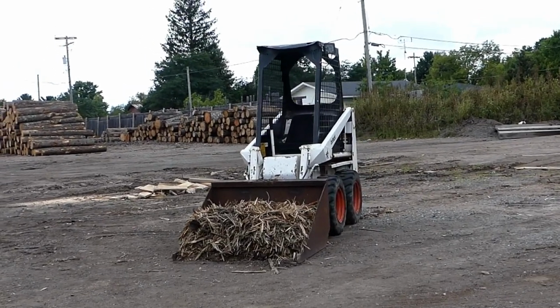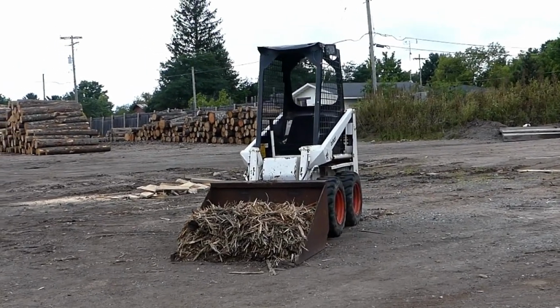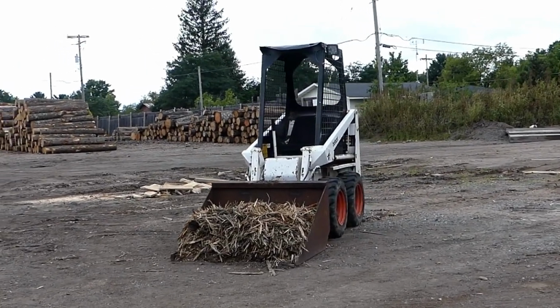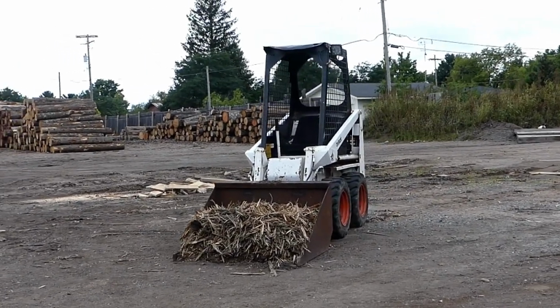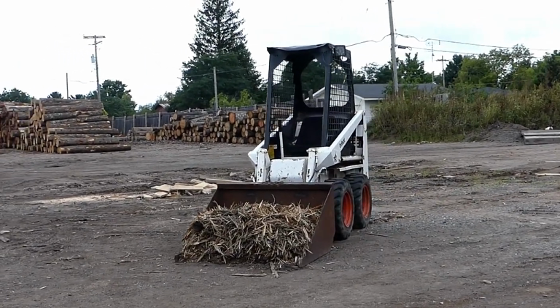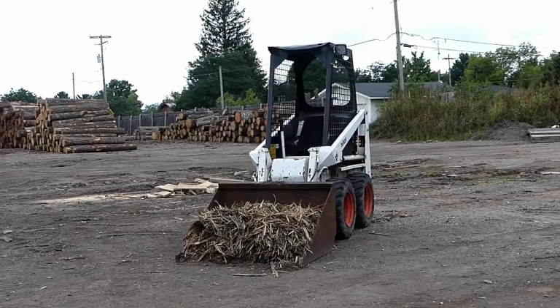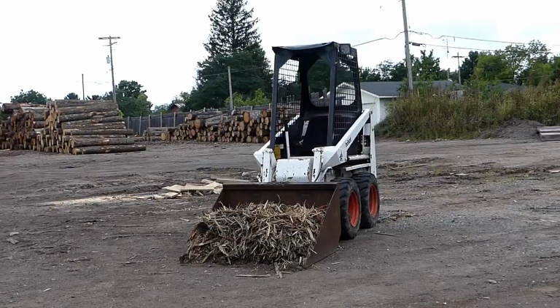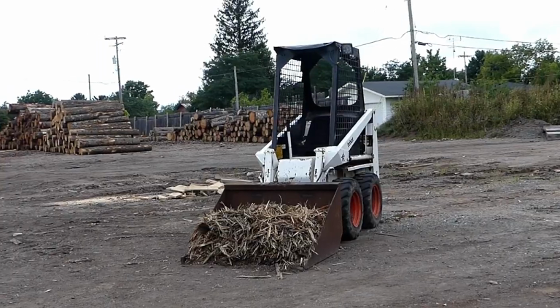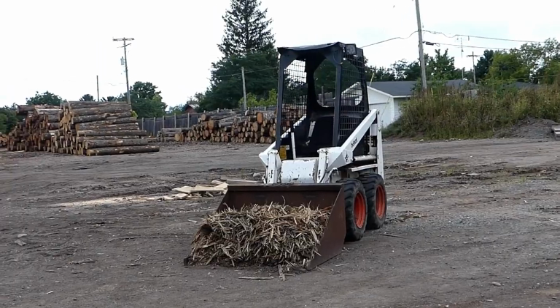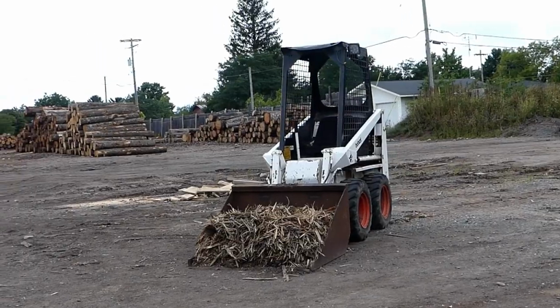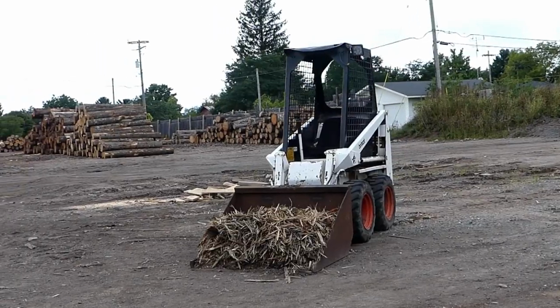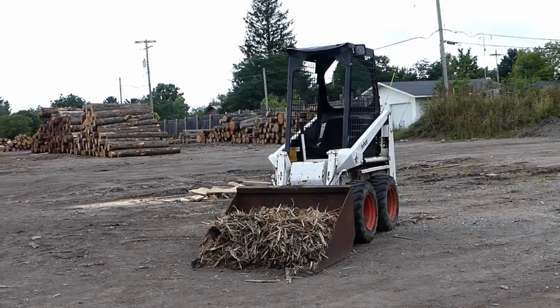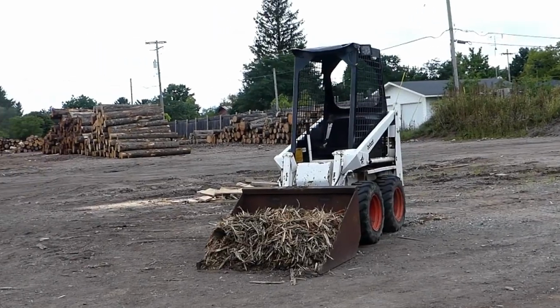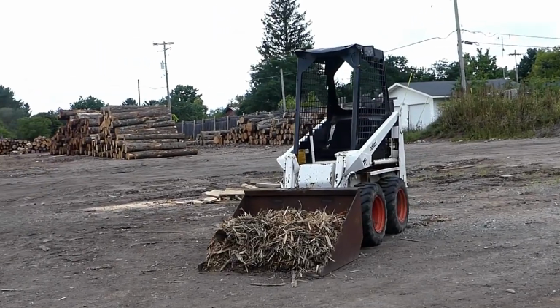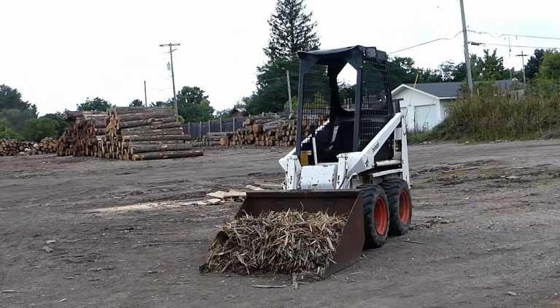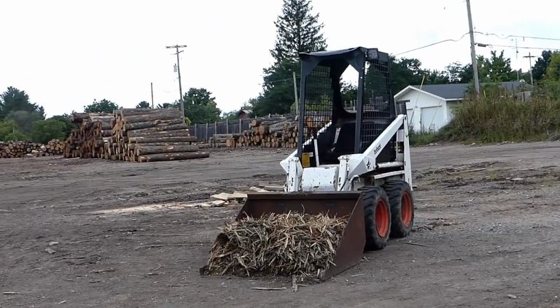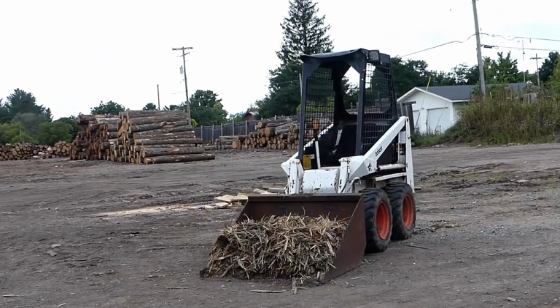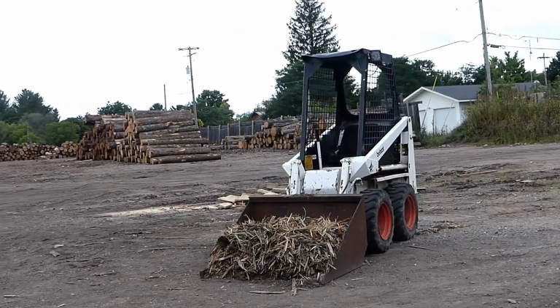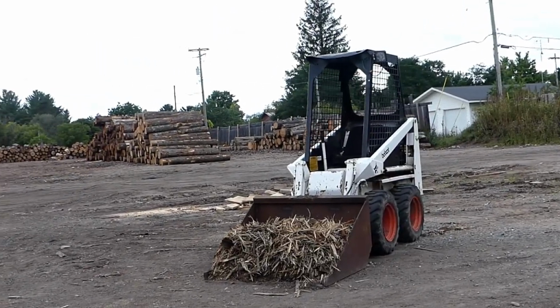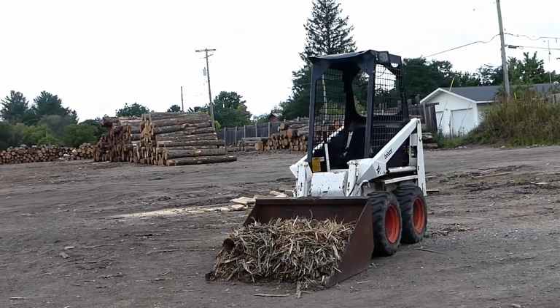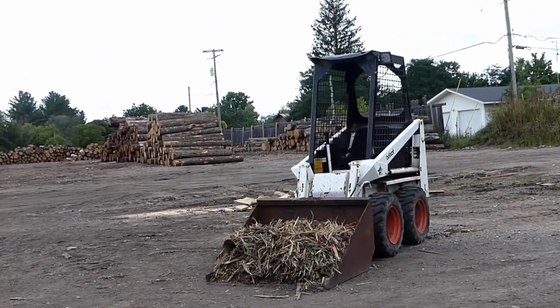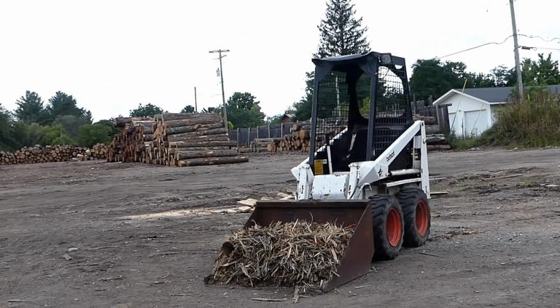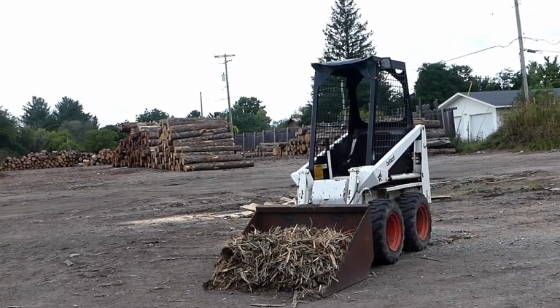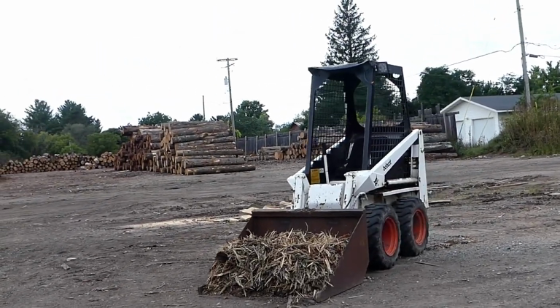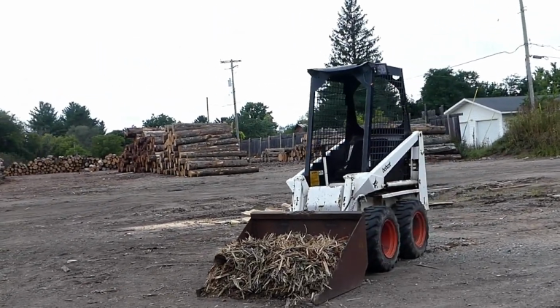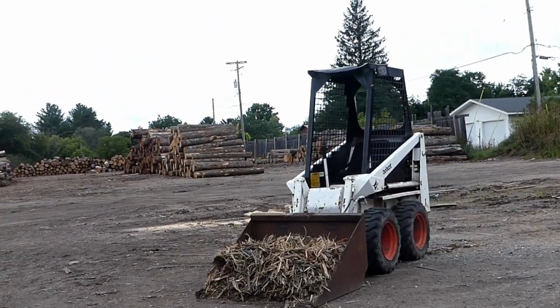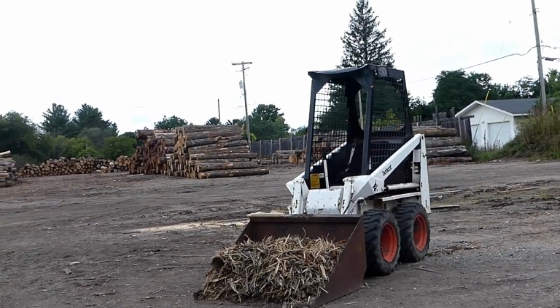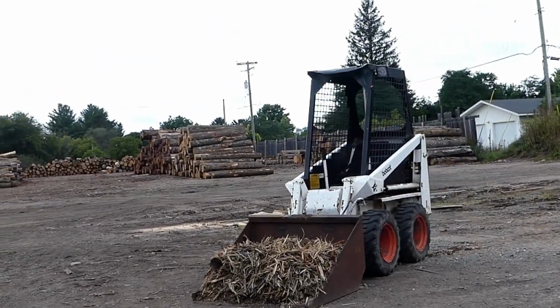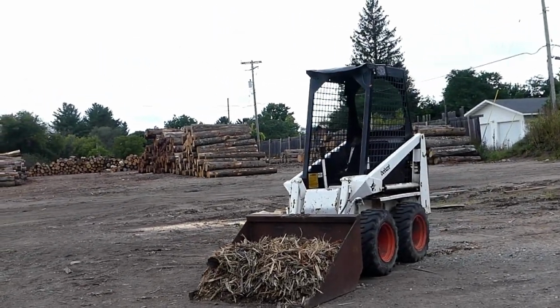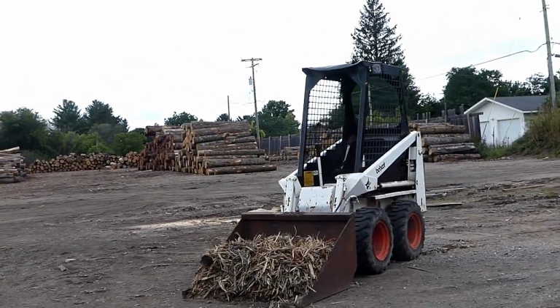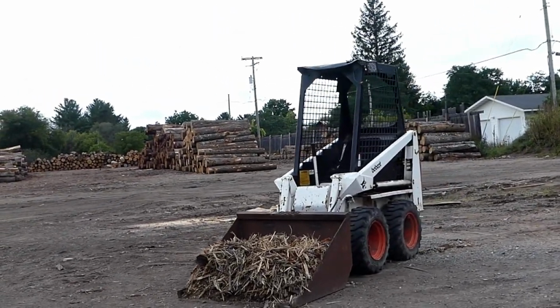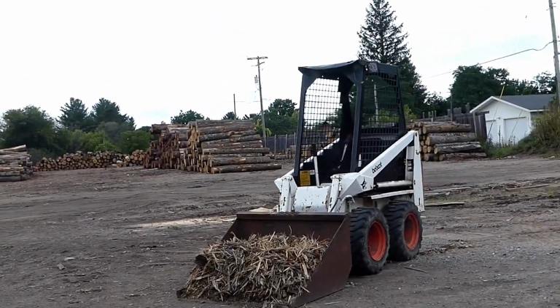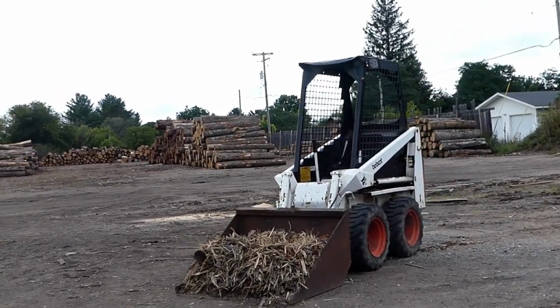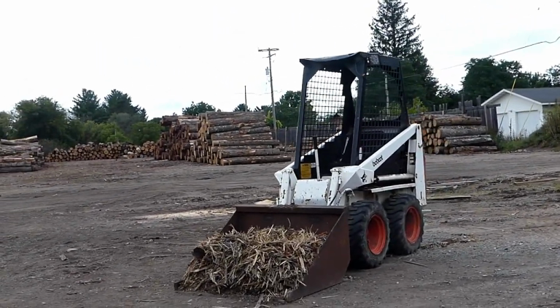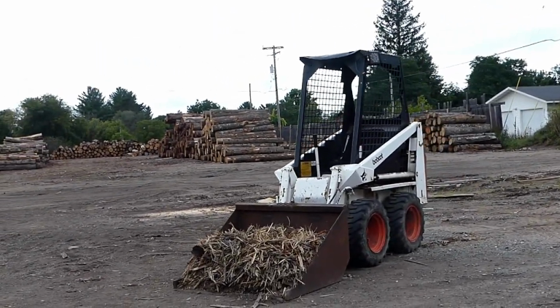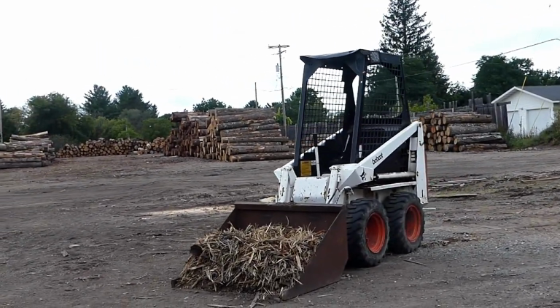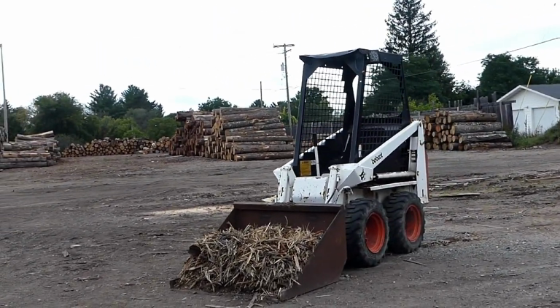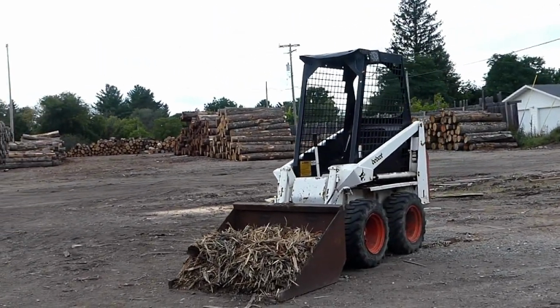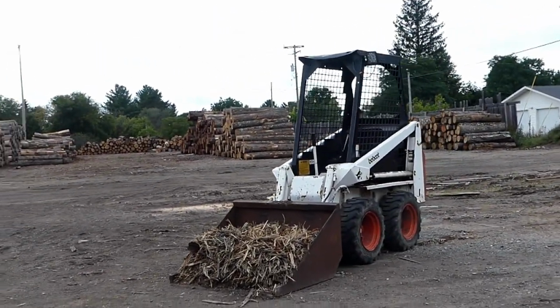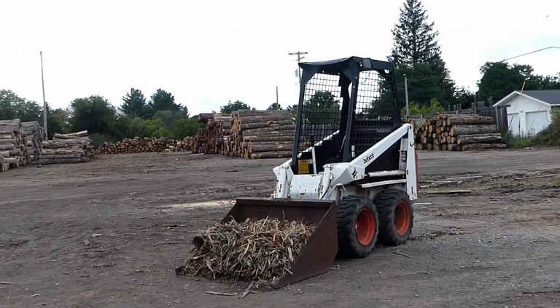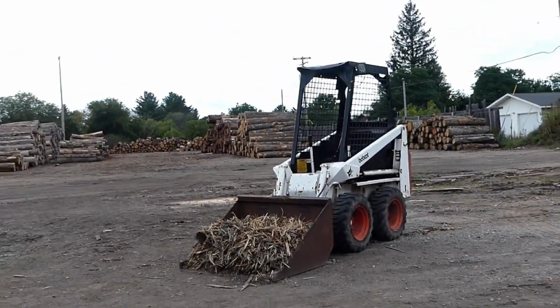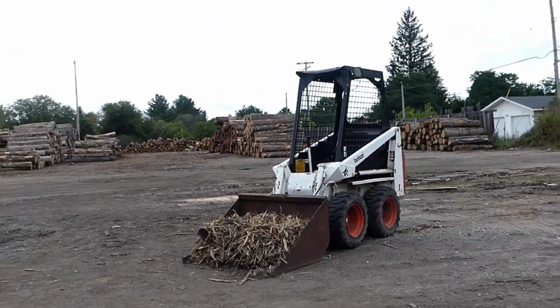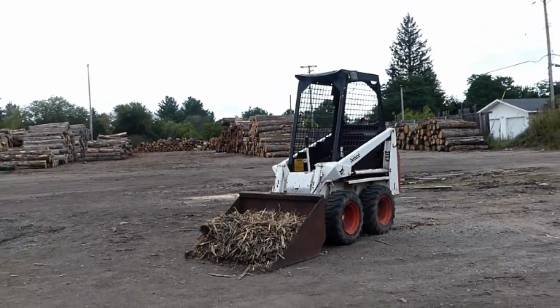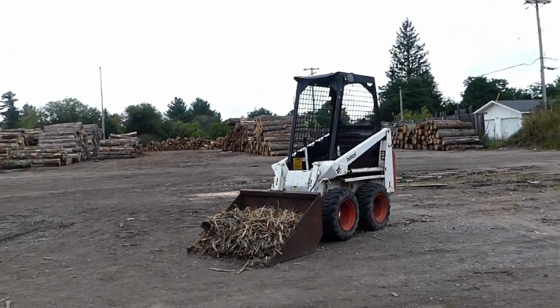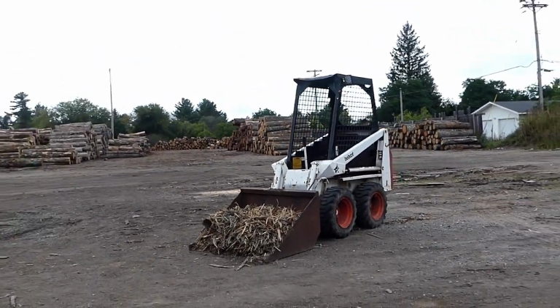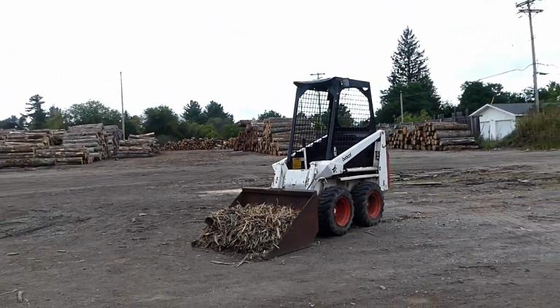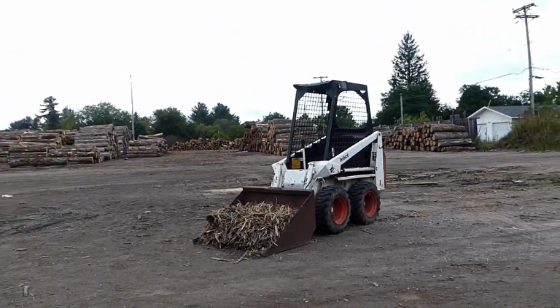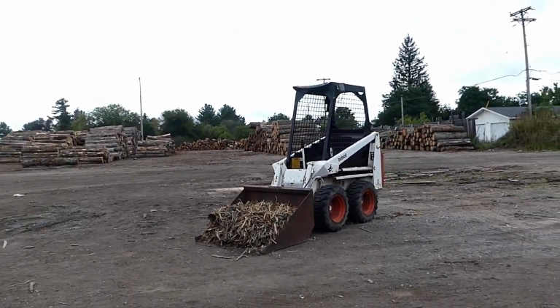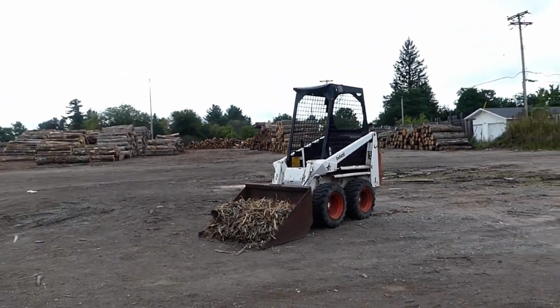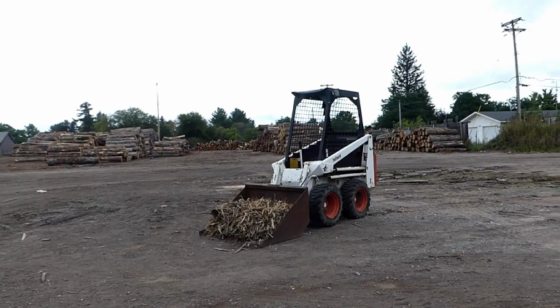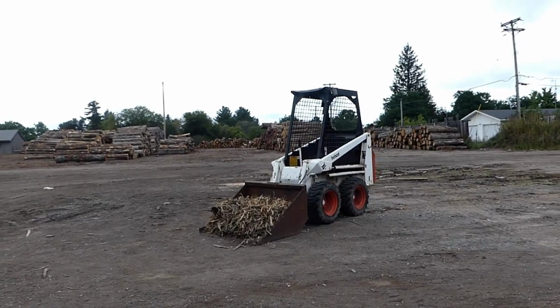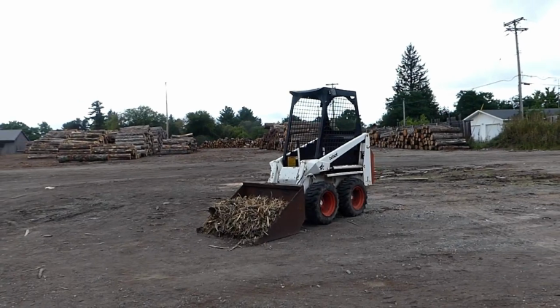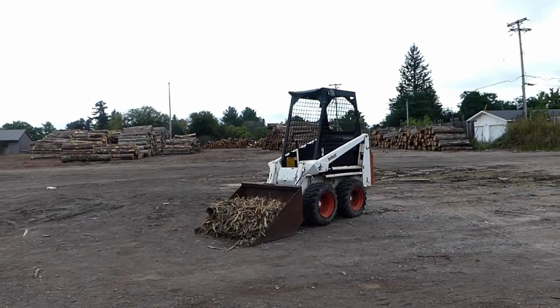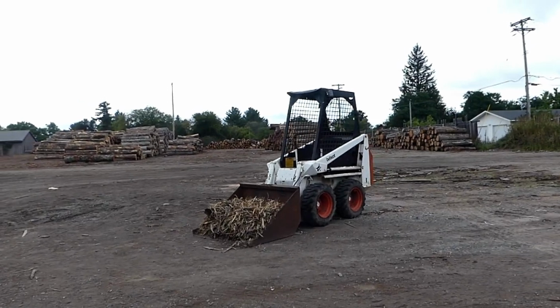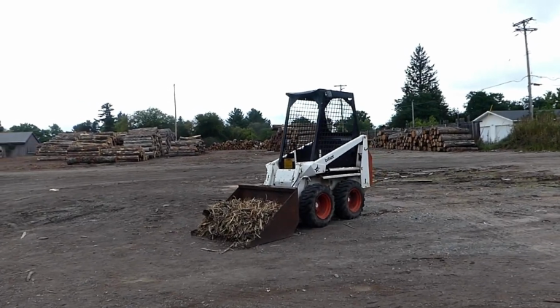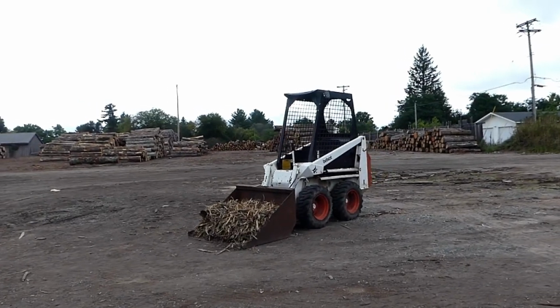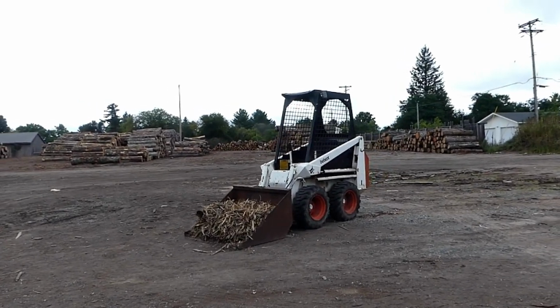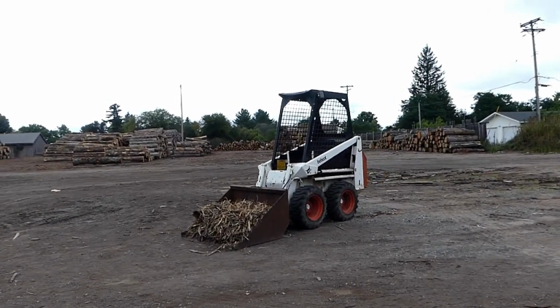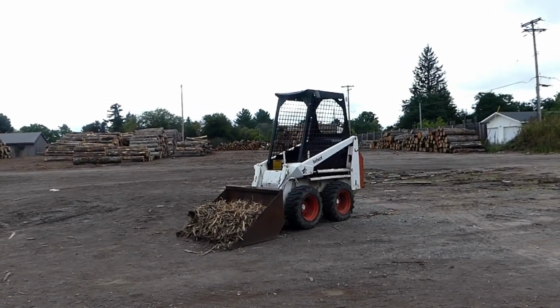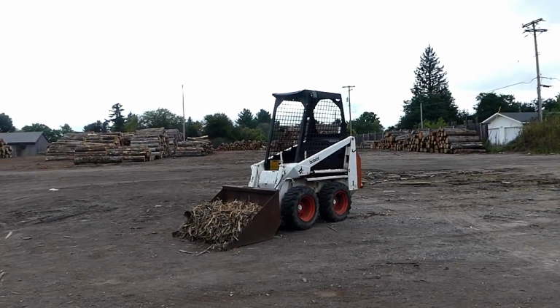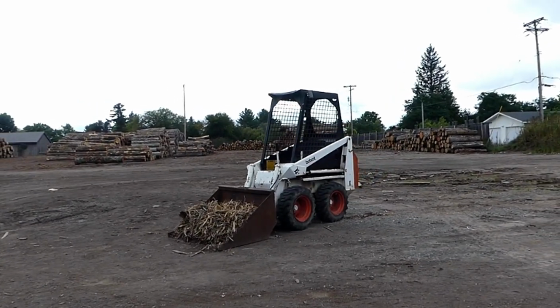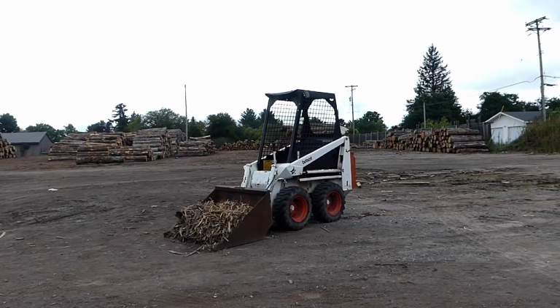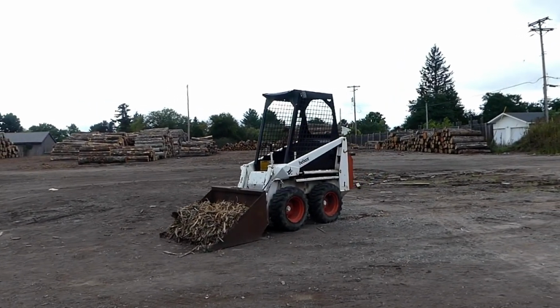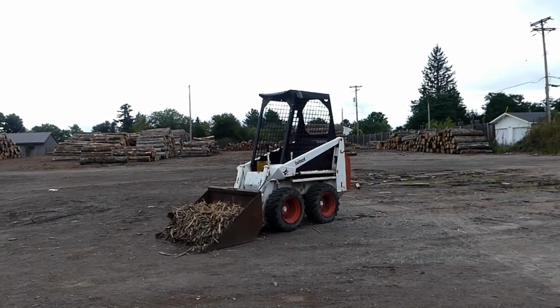Isn't that the smallest, tiniest skidster you've ever seen in your life? It's like a little kid style one. I like it — pretty cool.